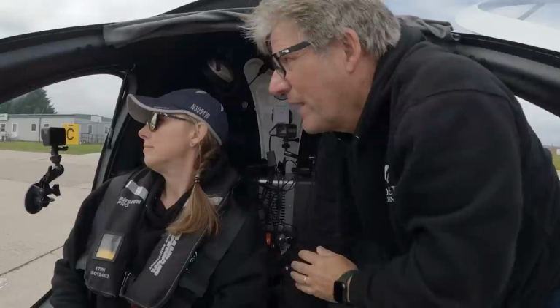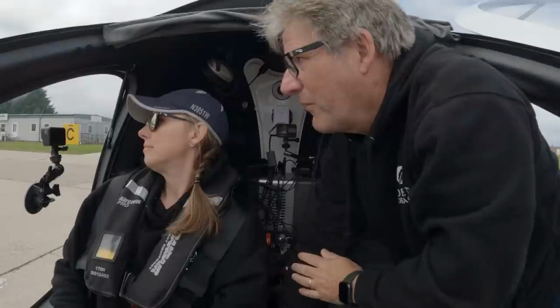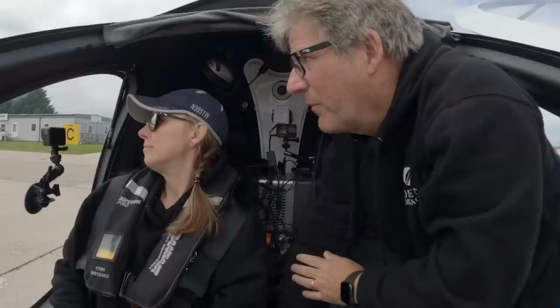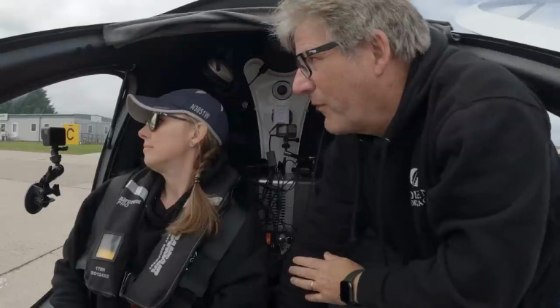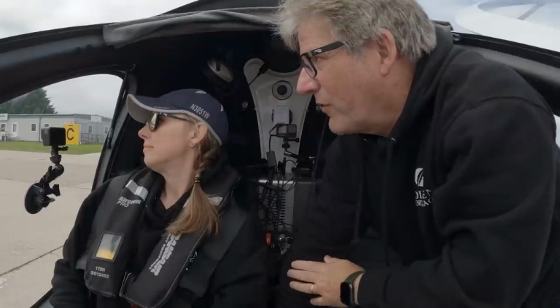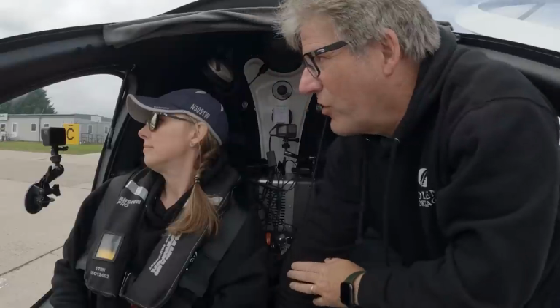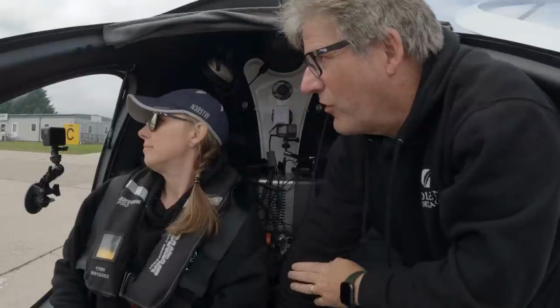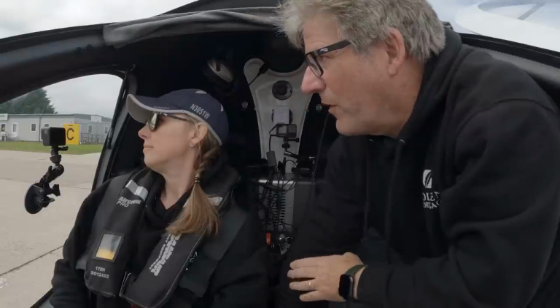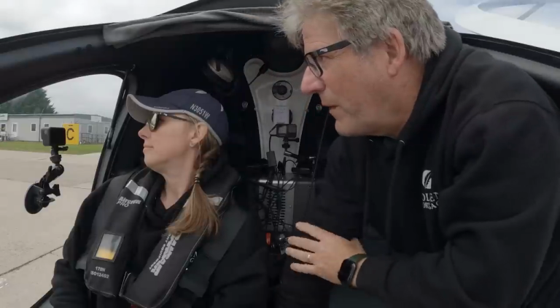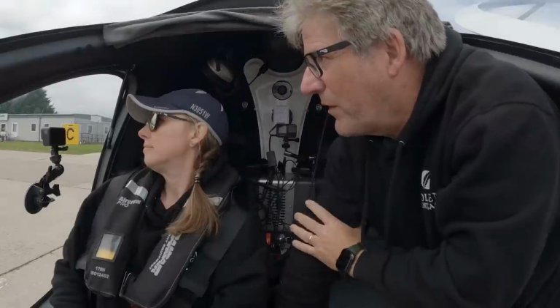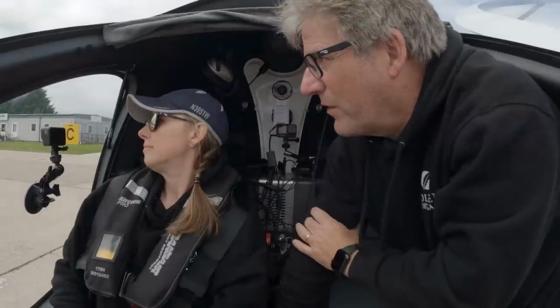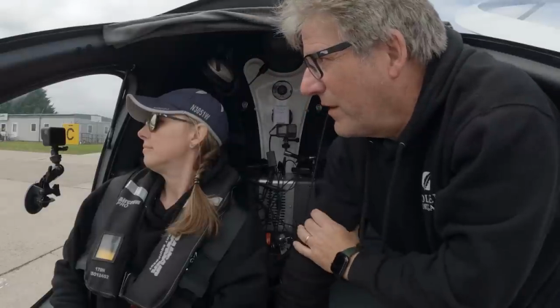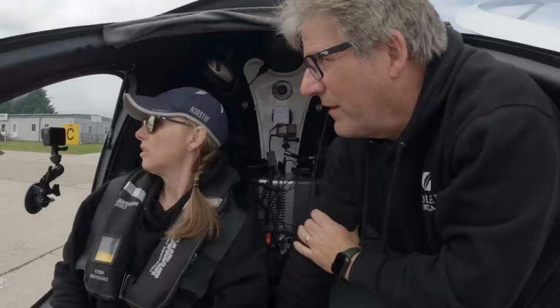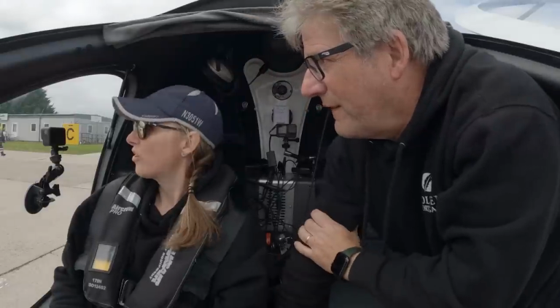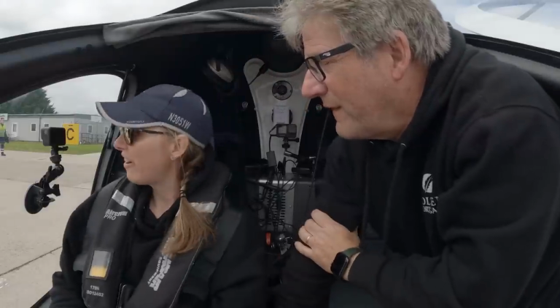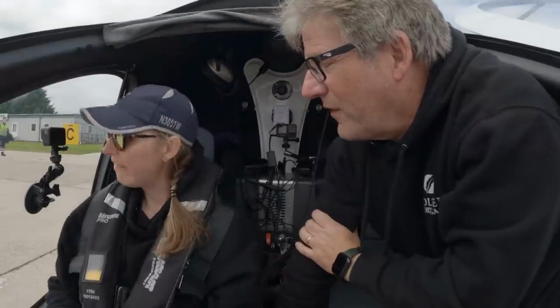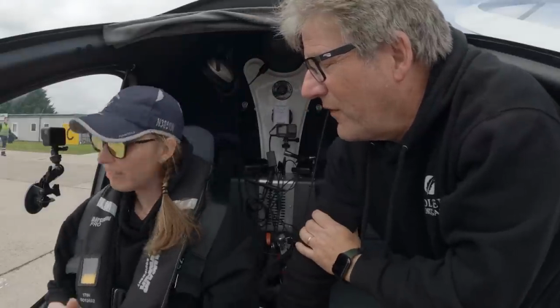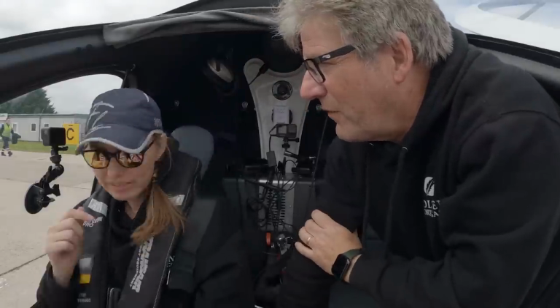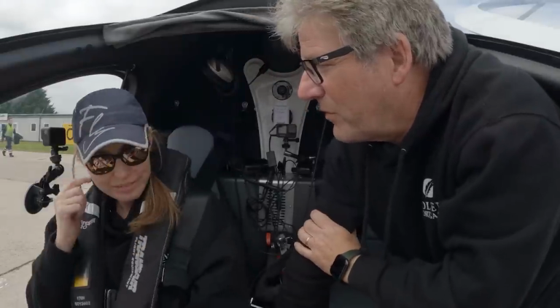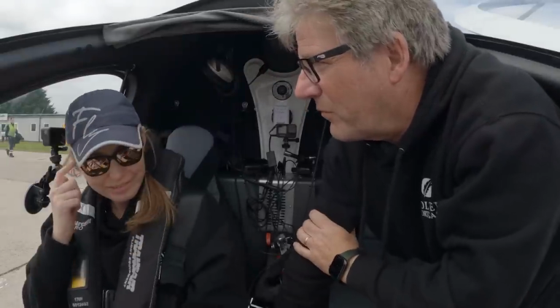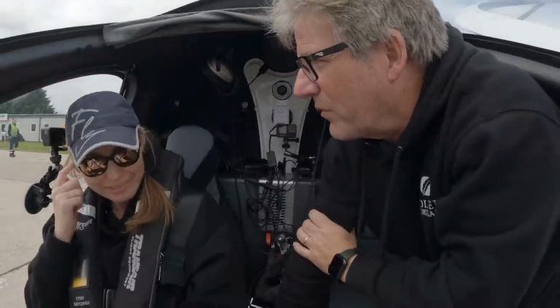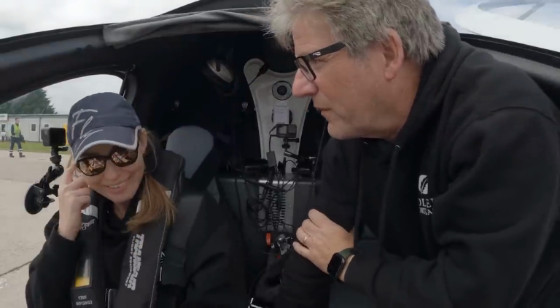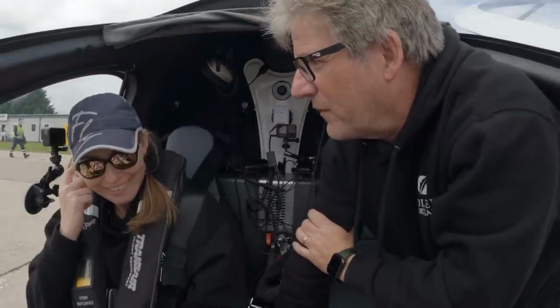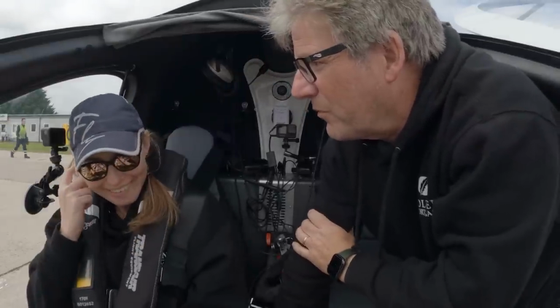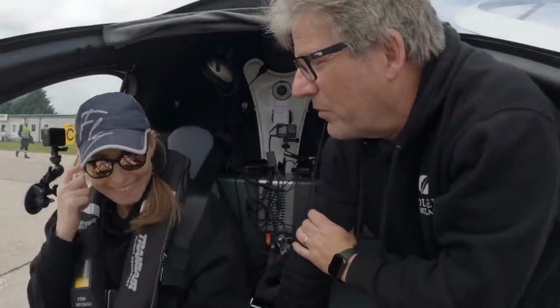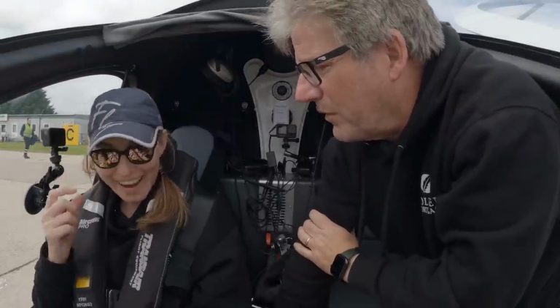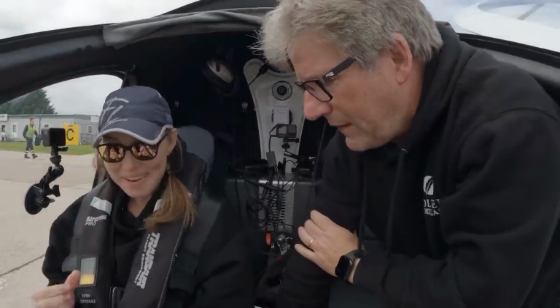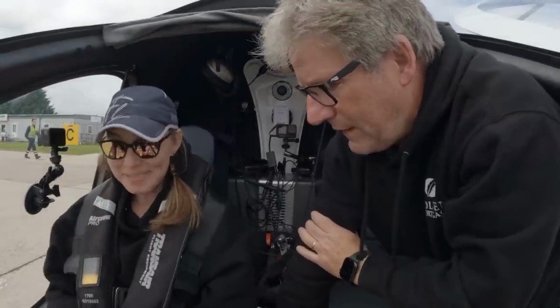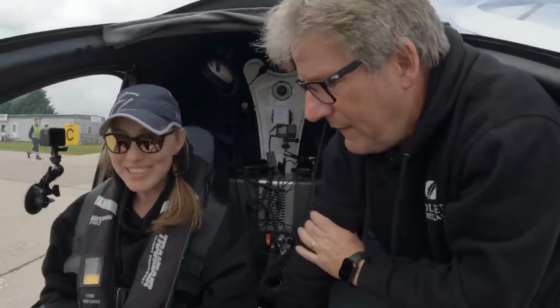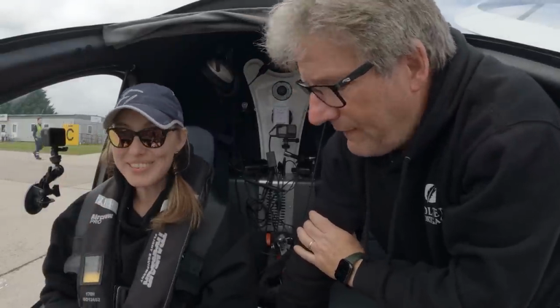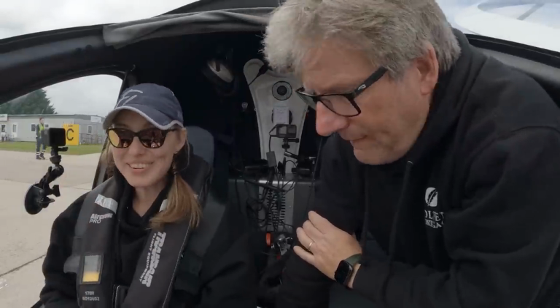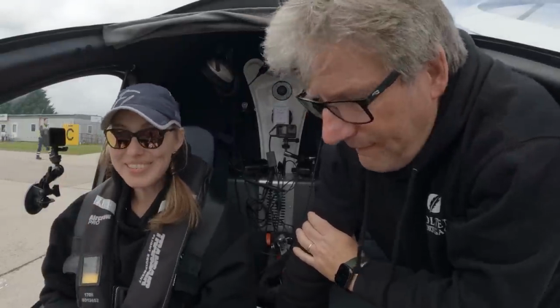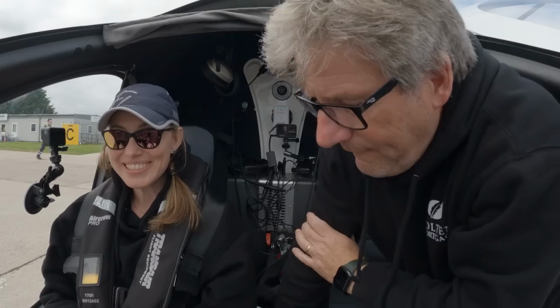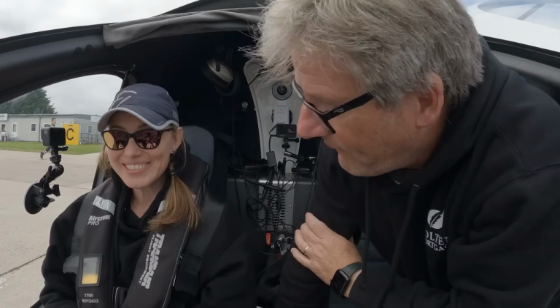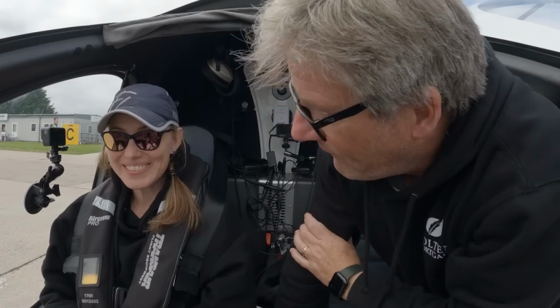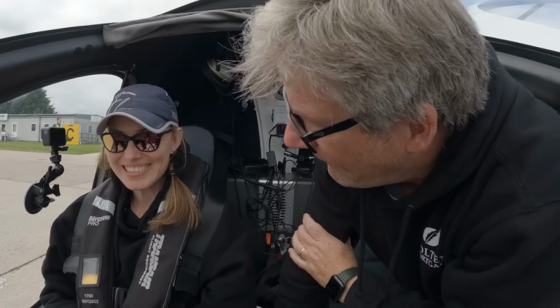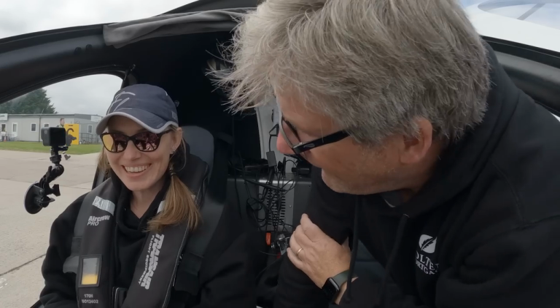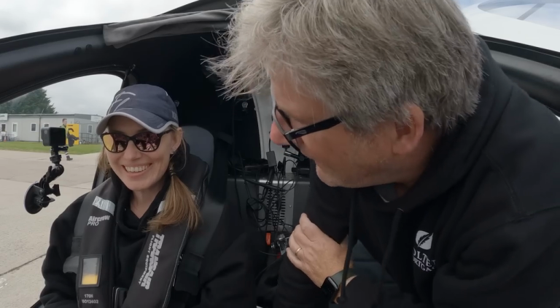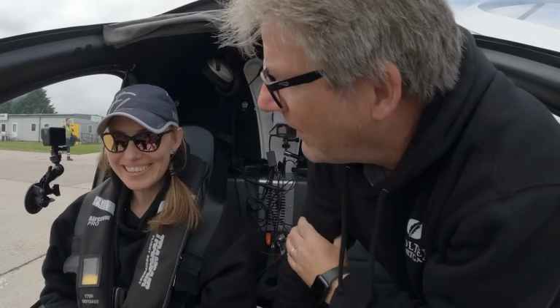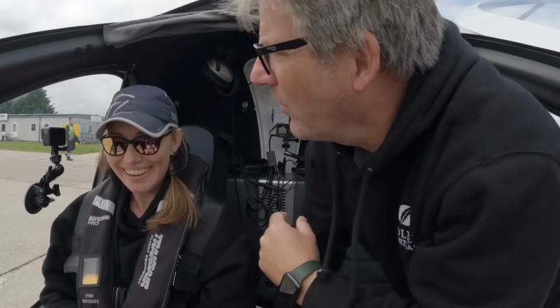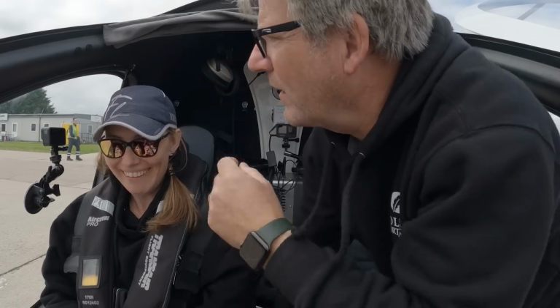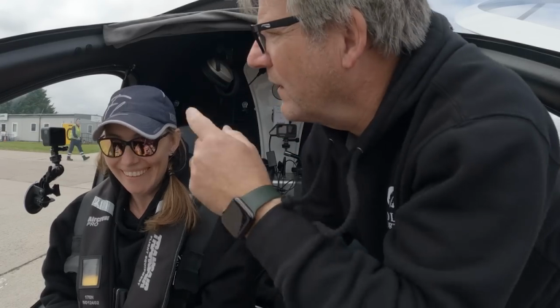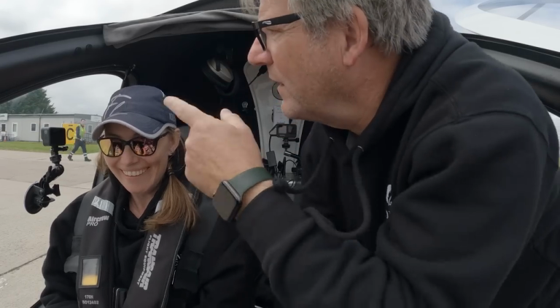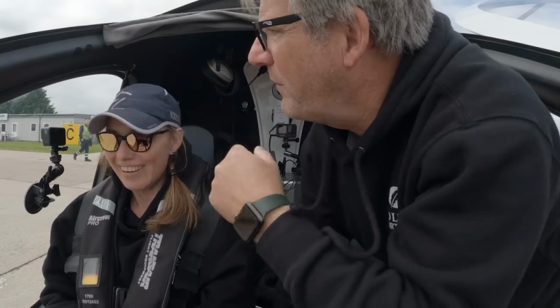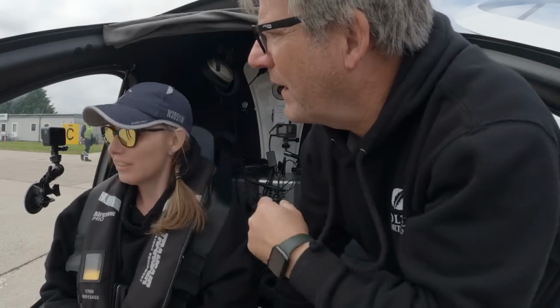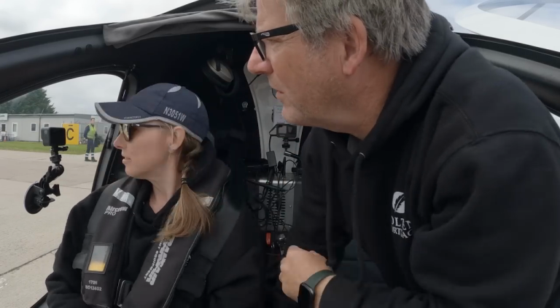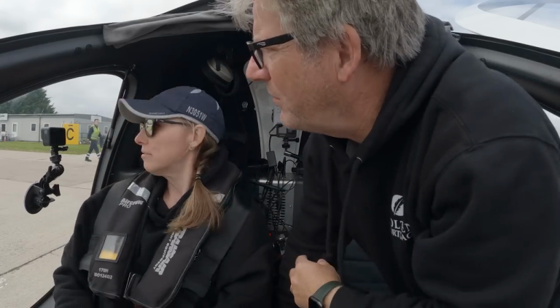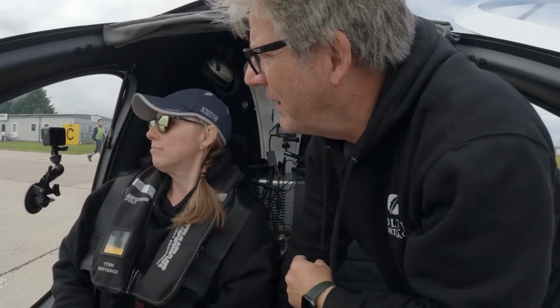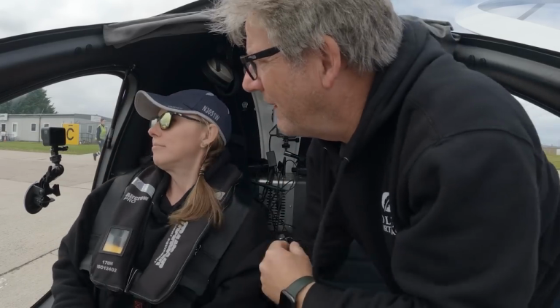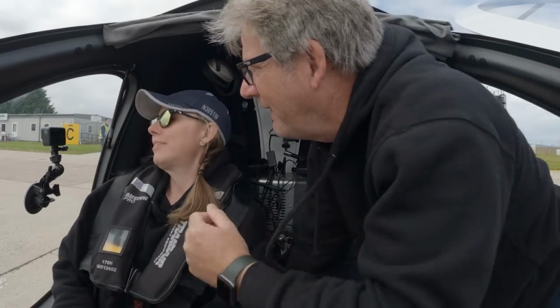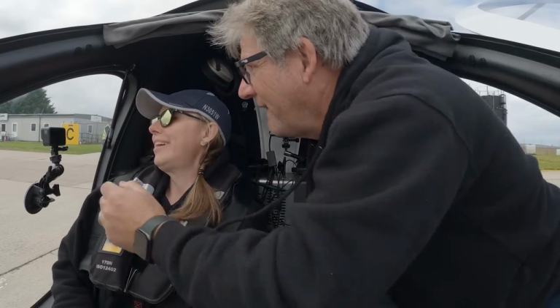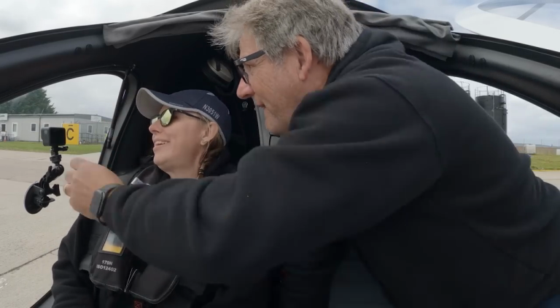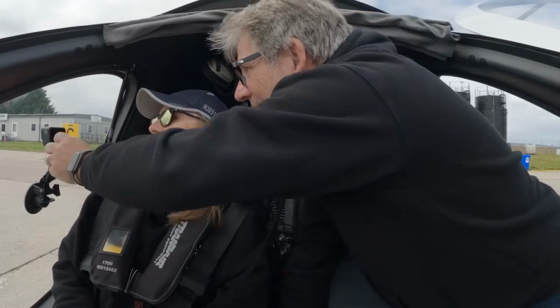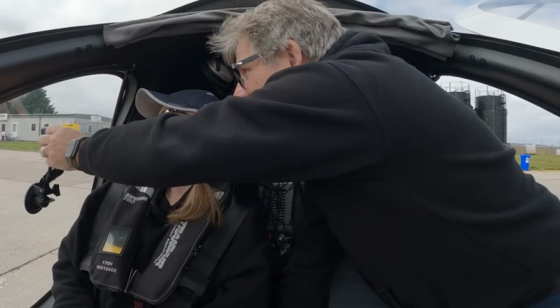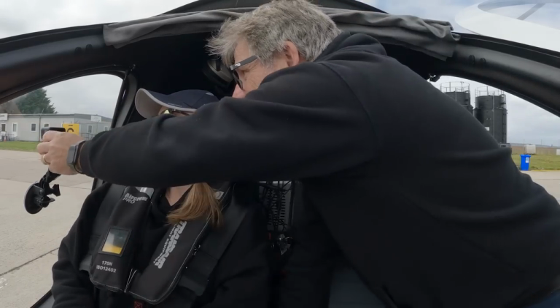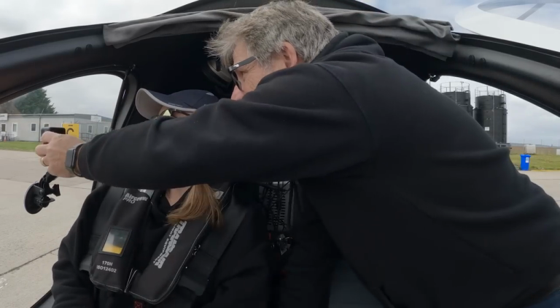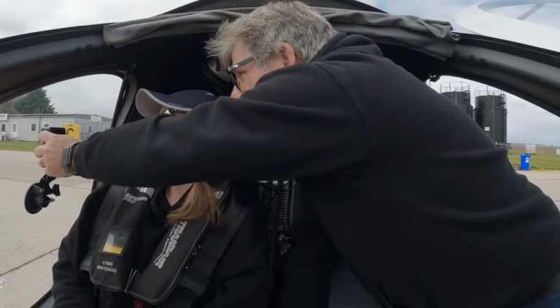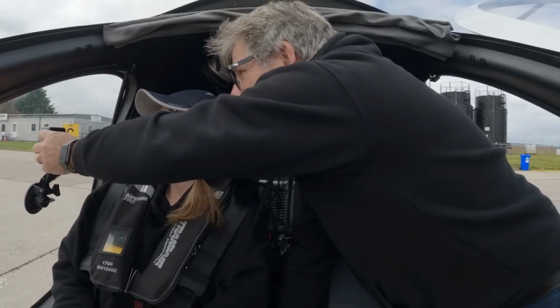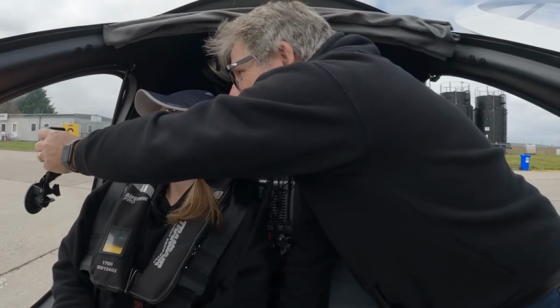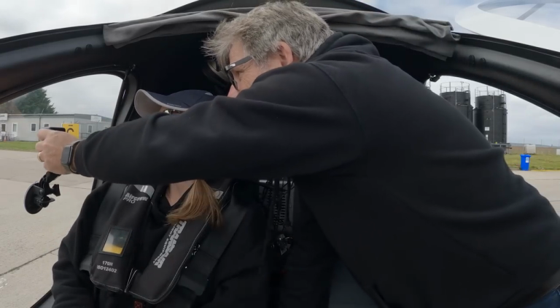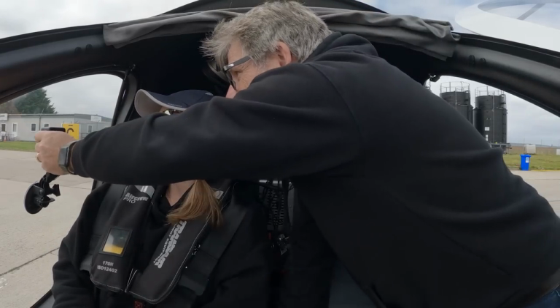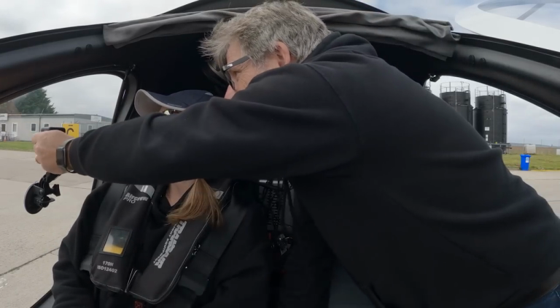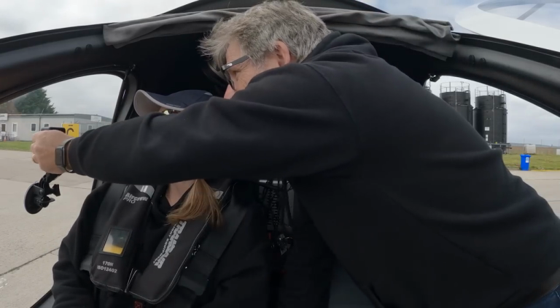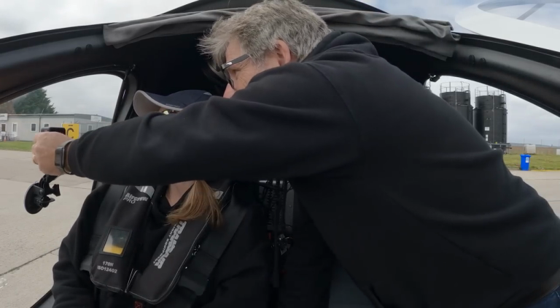I can't remember if I changed that battery. I am so nervous and so excited. Lean back a little bit. I have so many emotions right now.